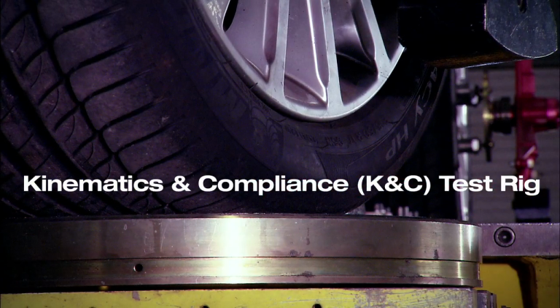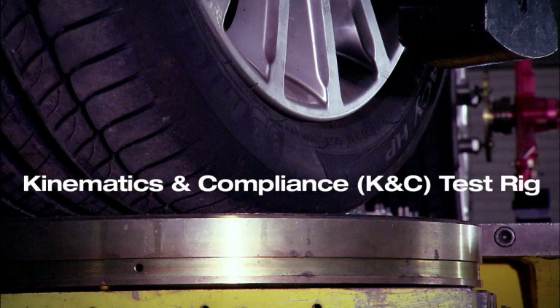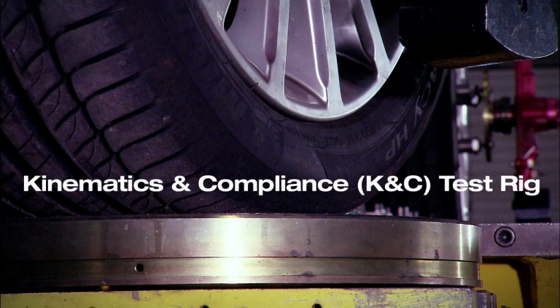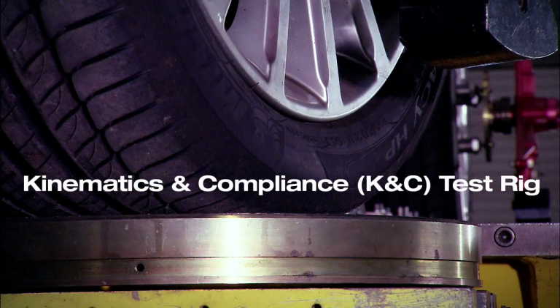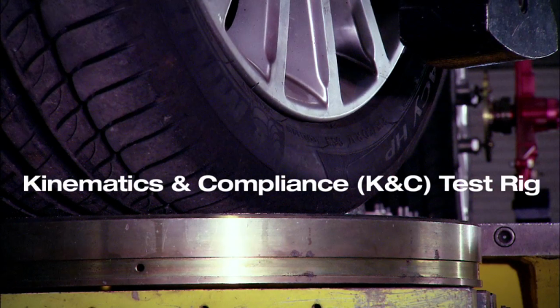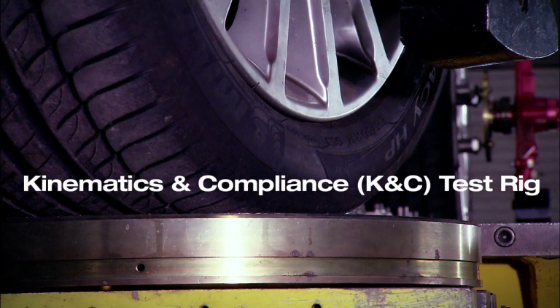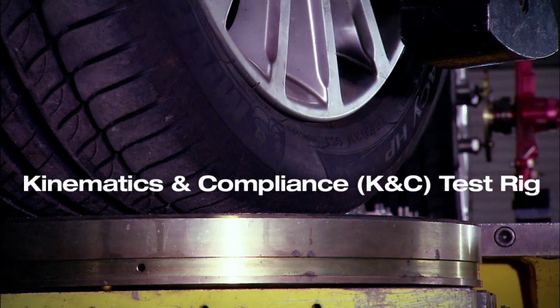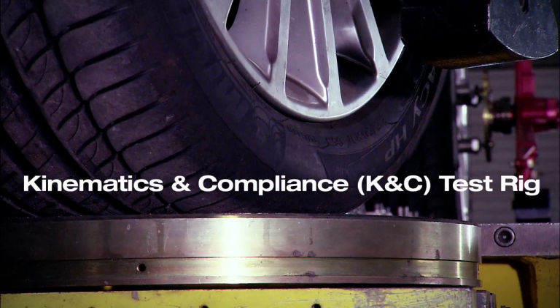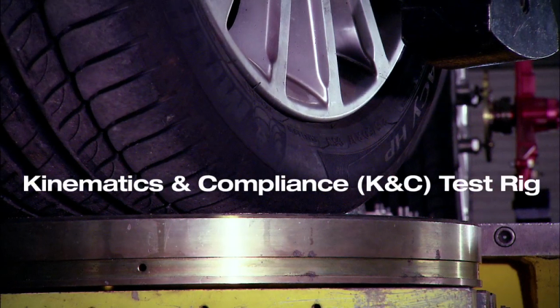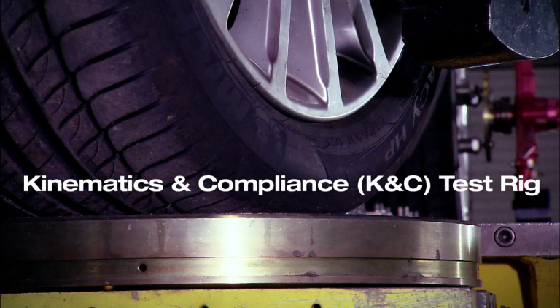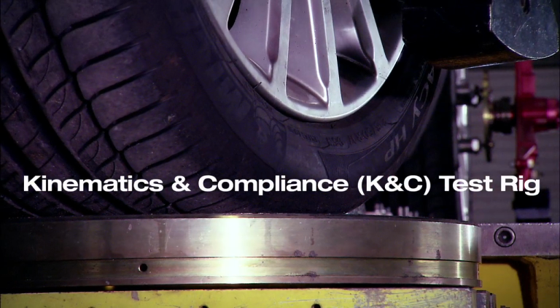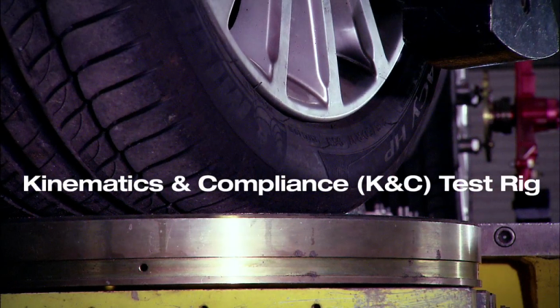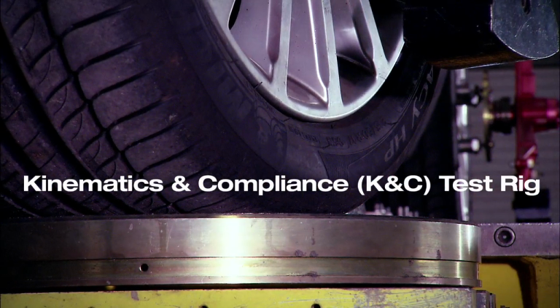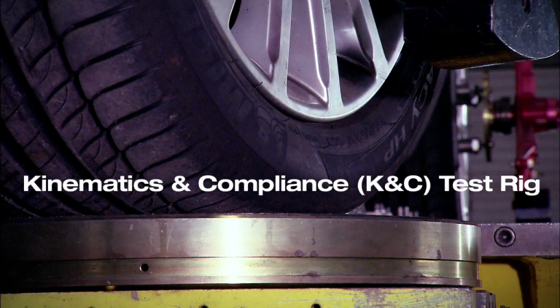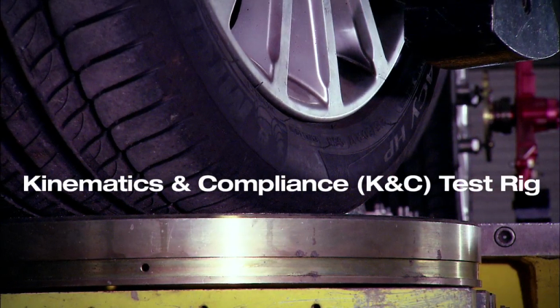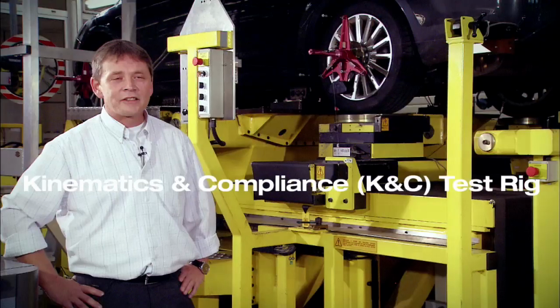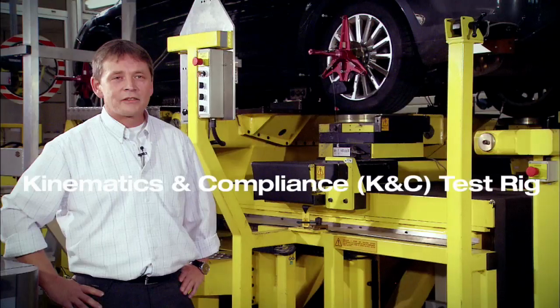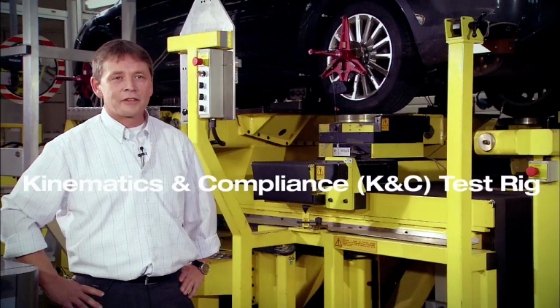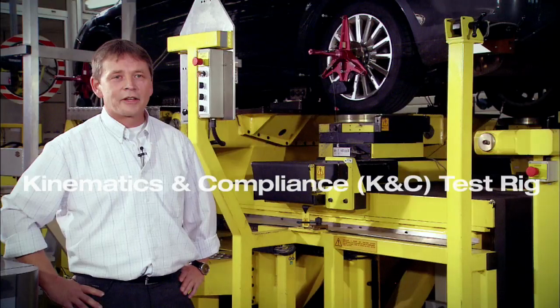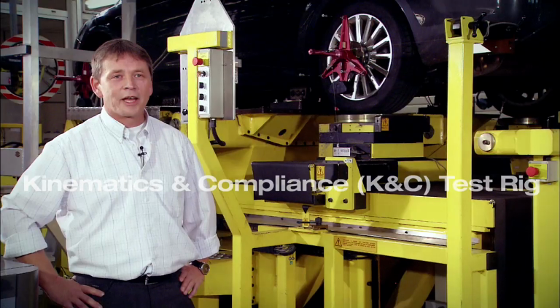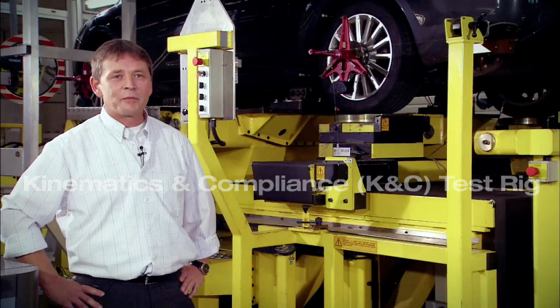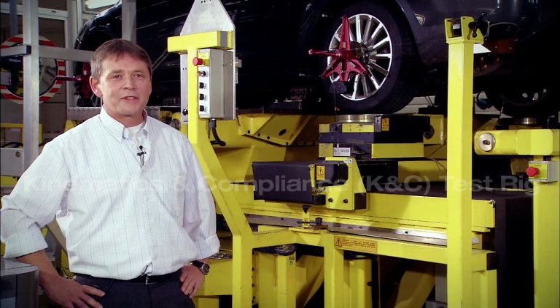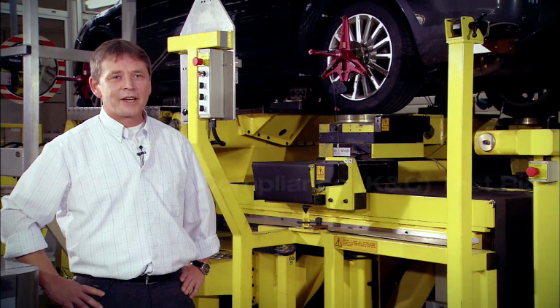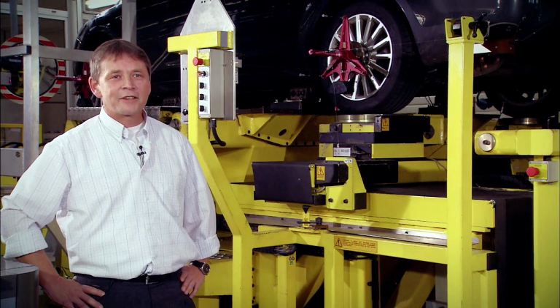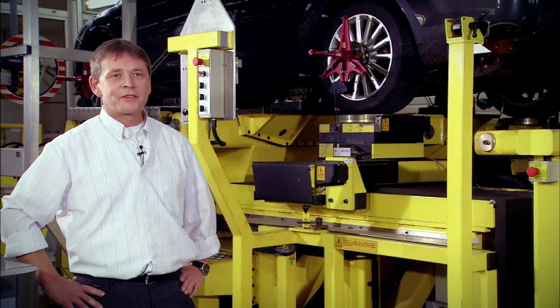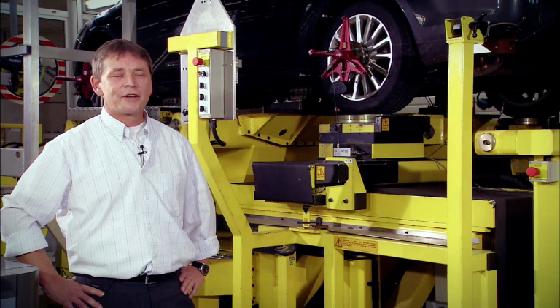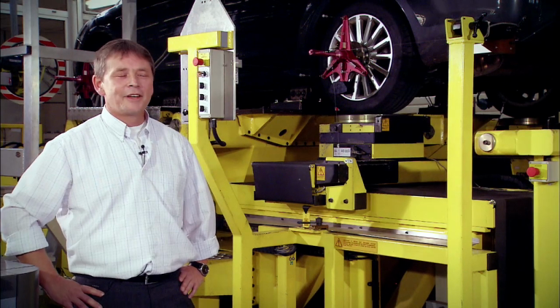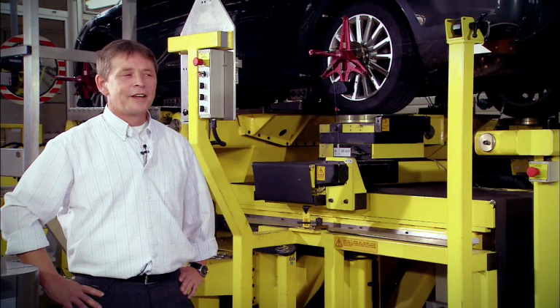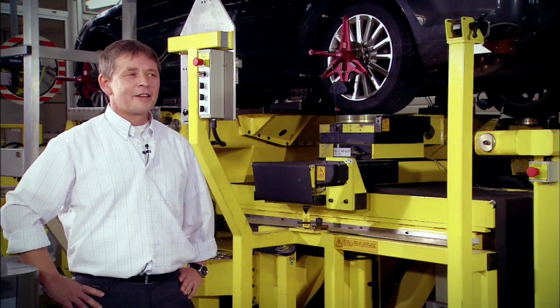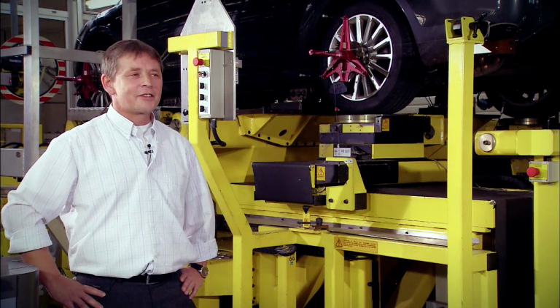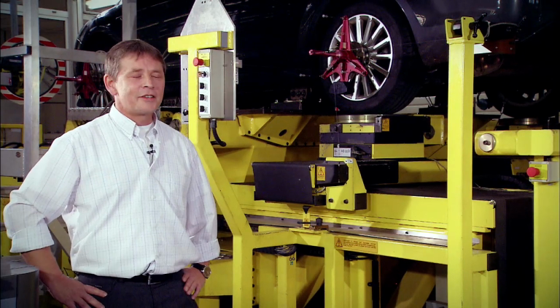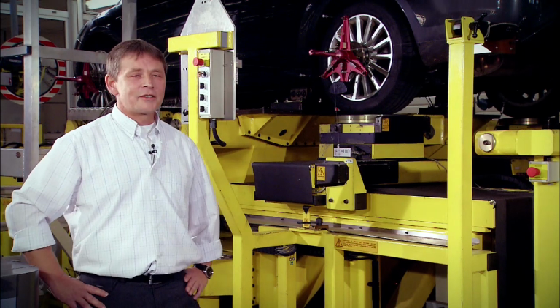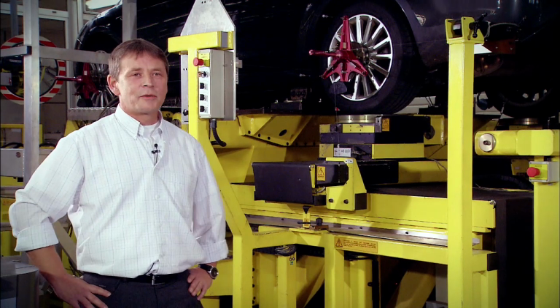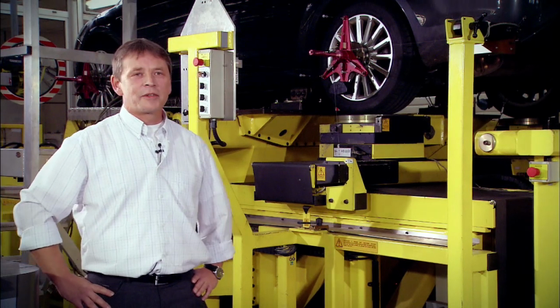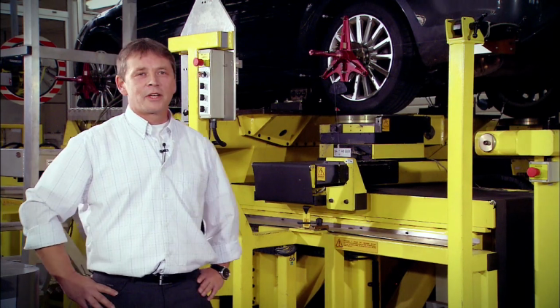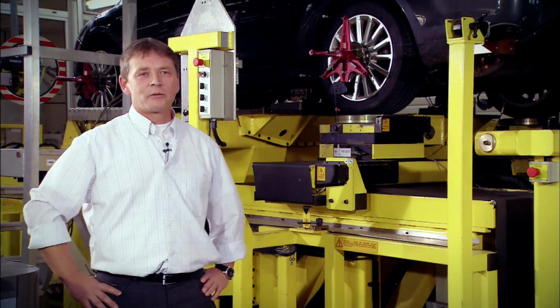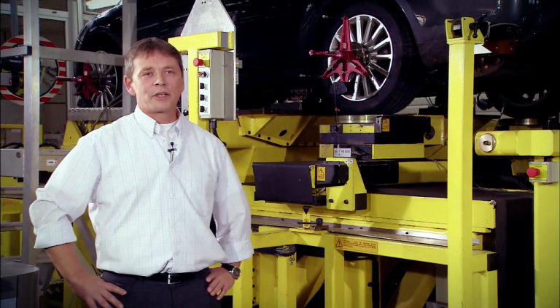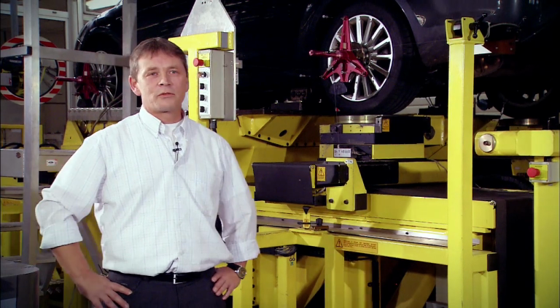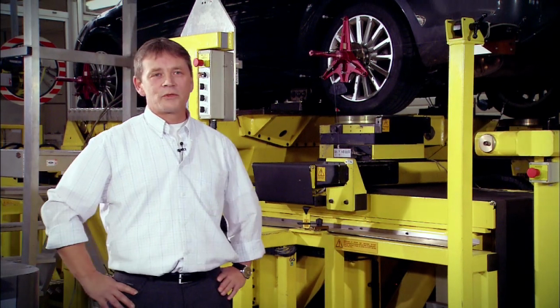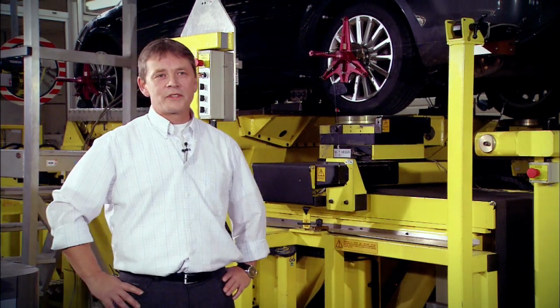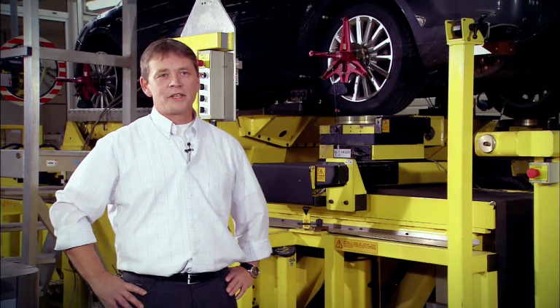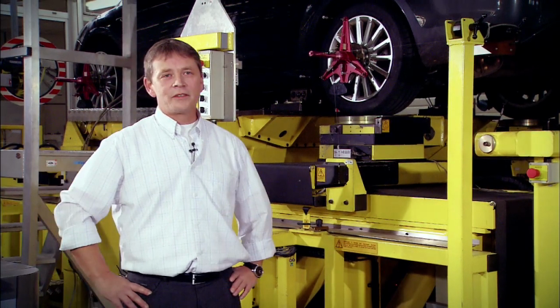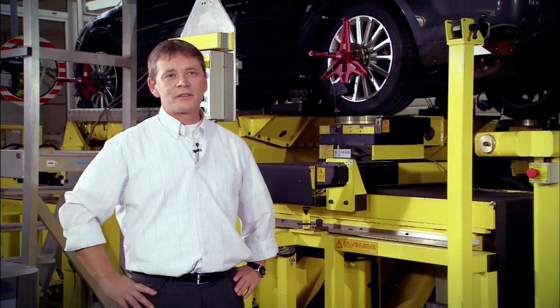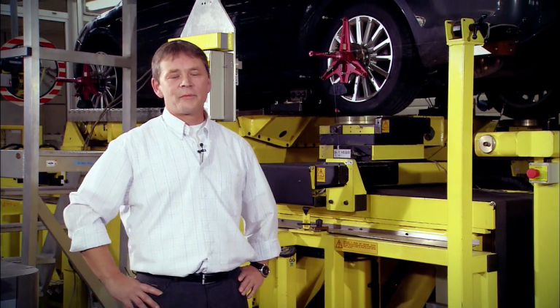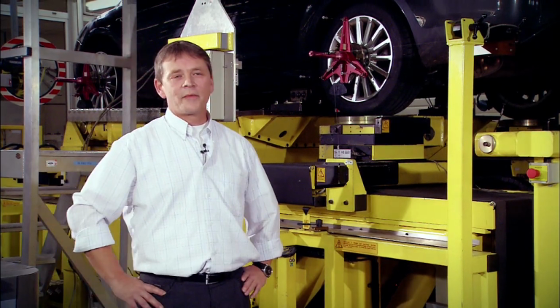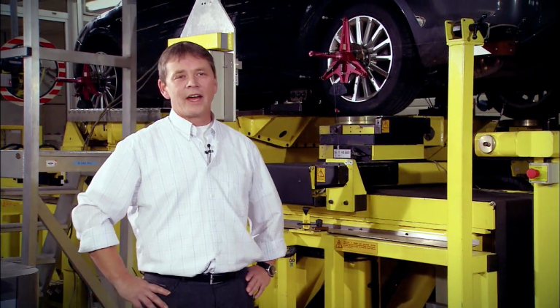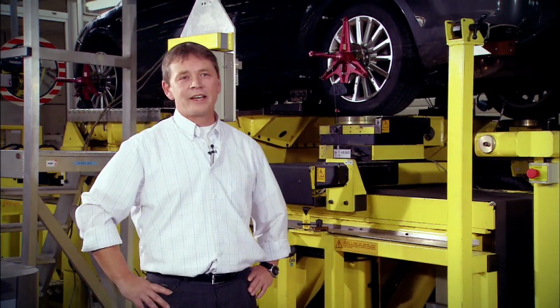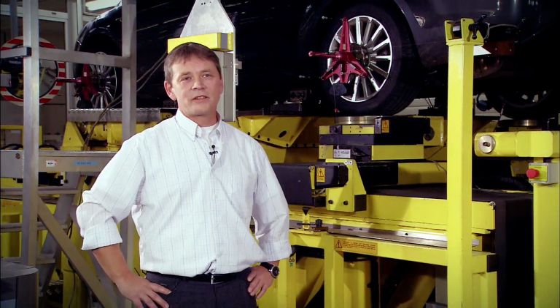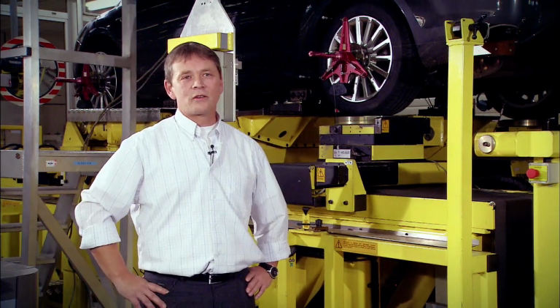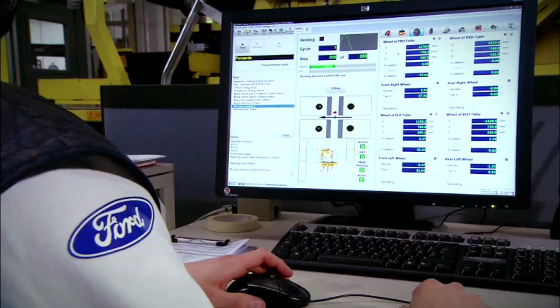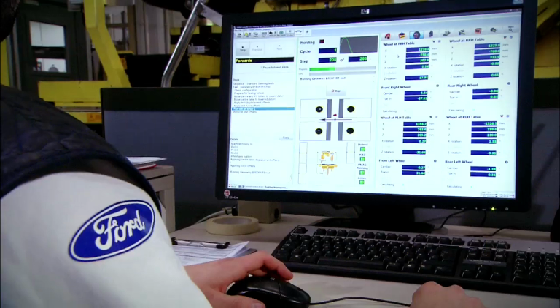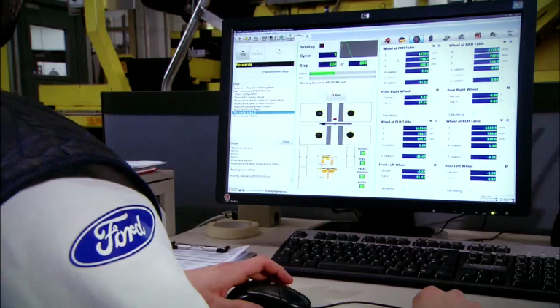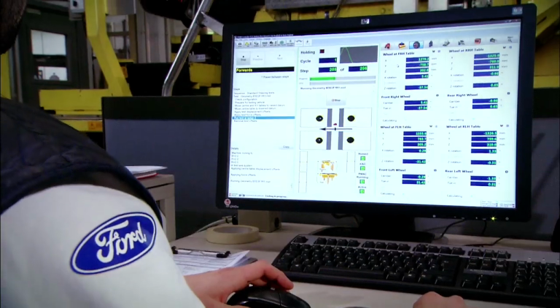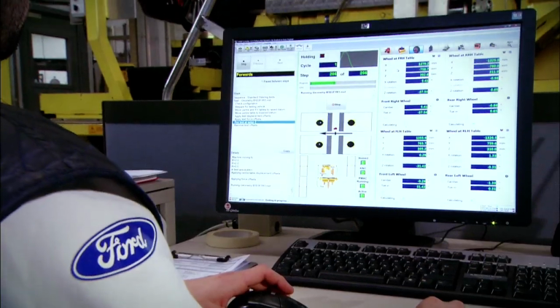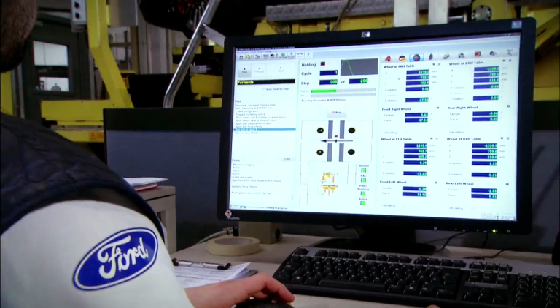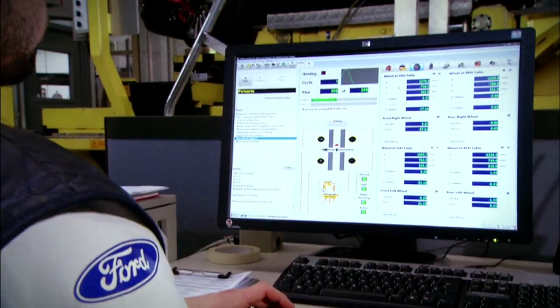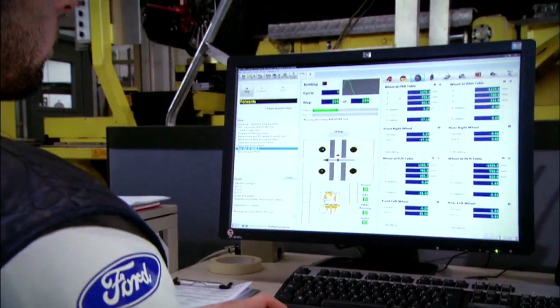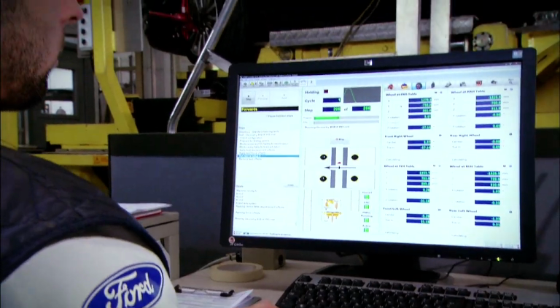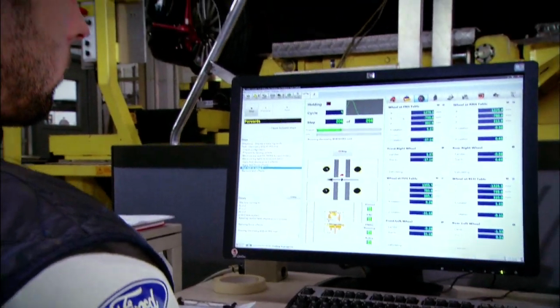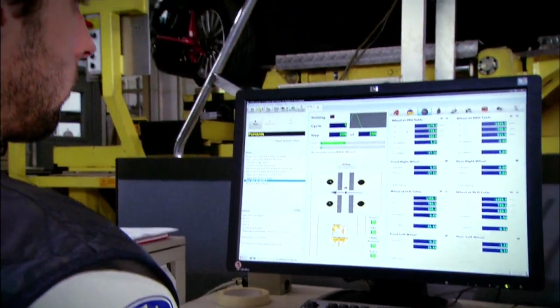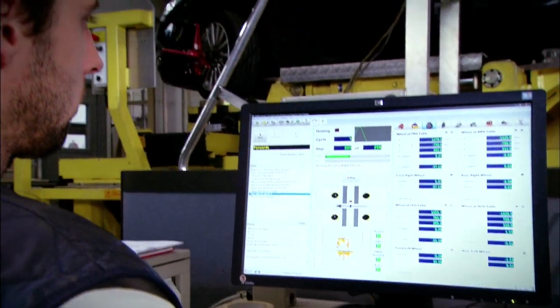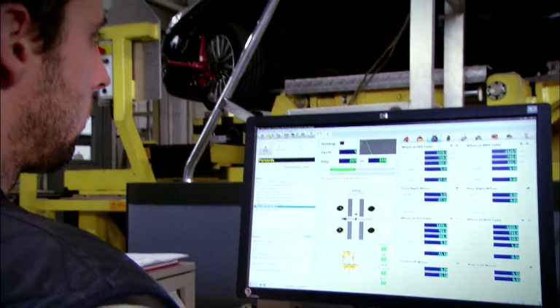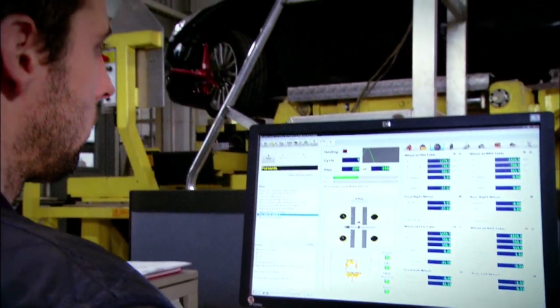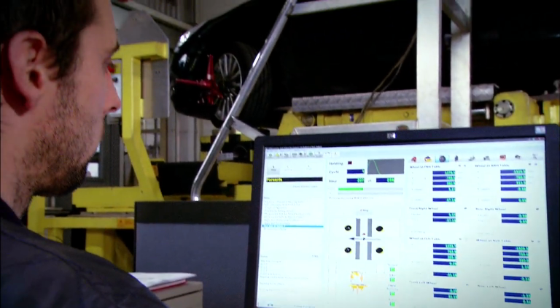We are measuring, as the name says, system characteristics such as compliances and kinematics.